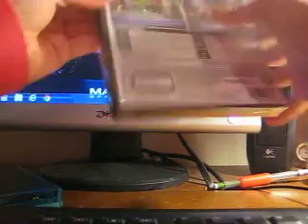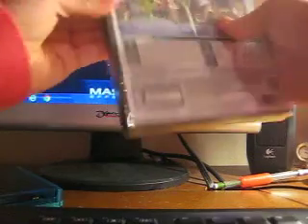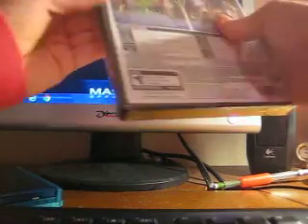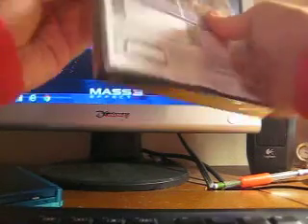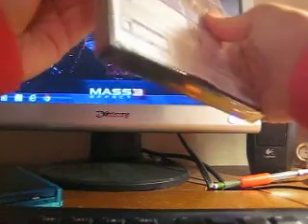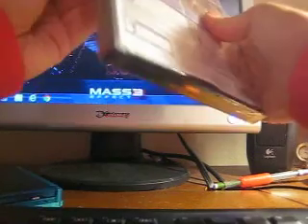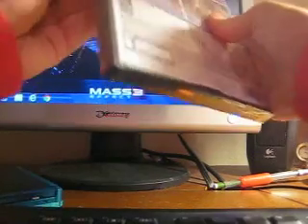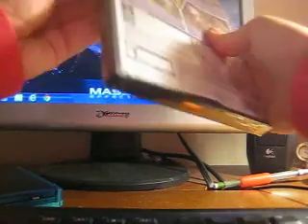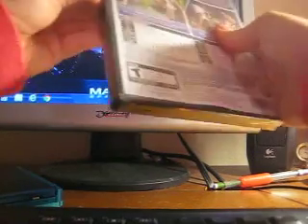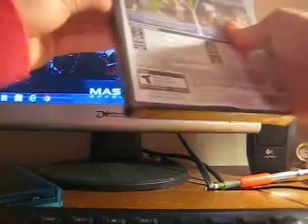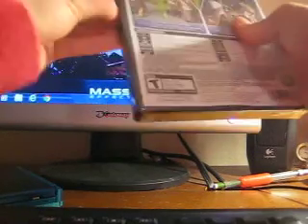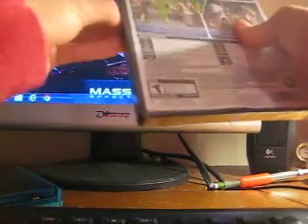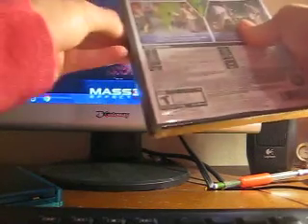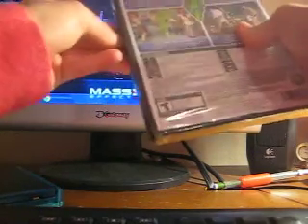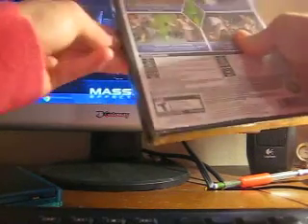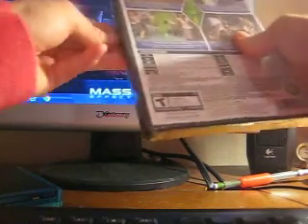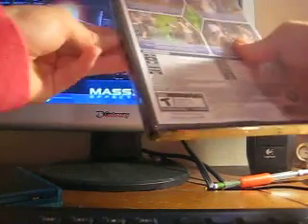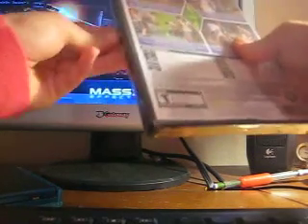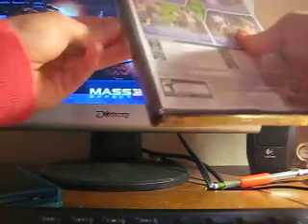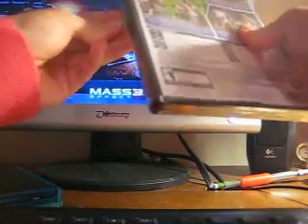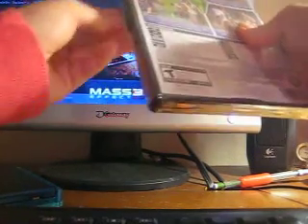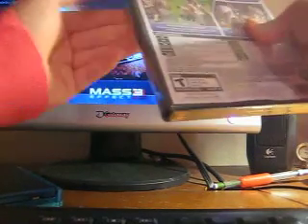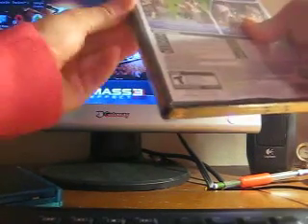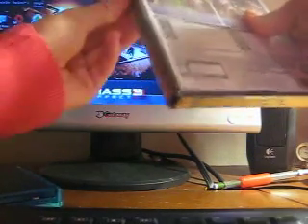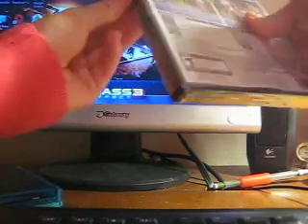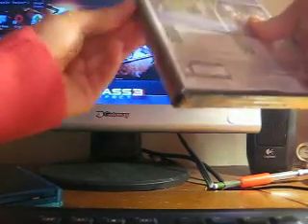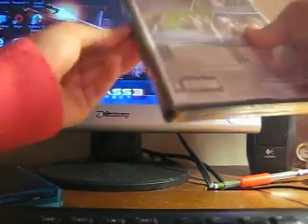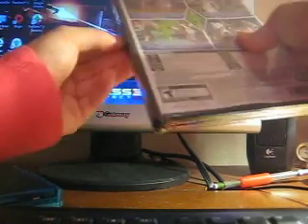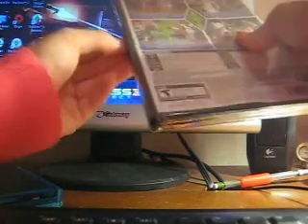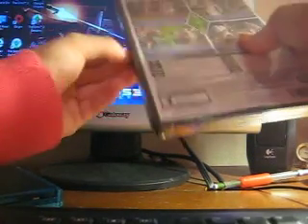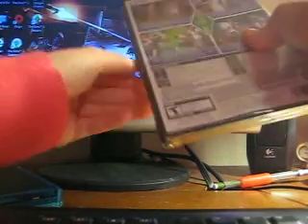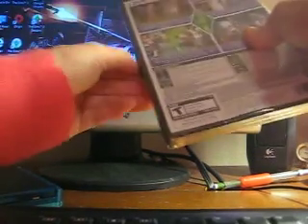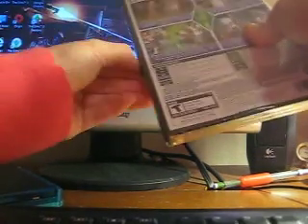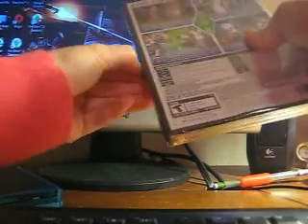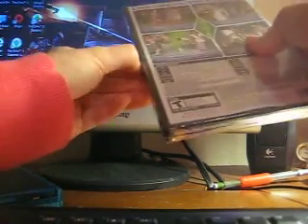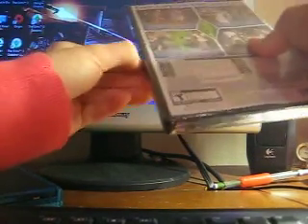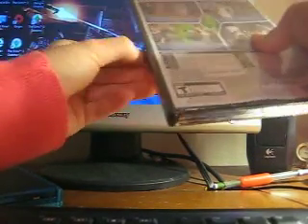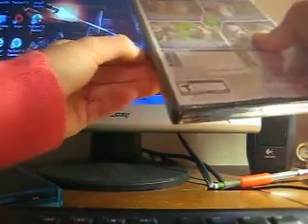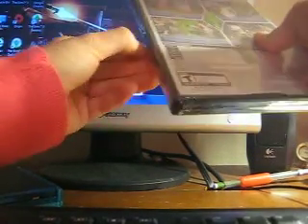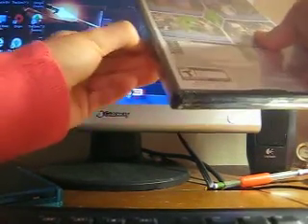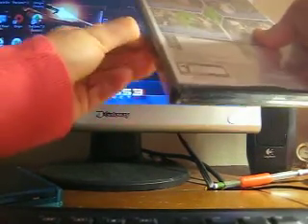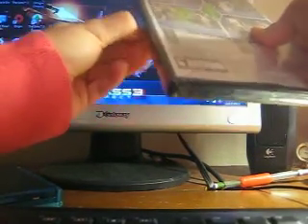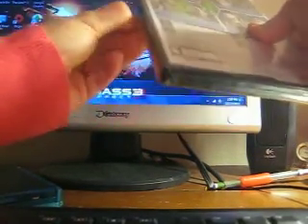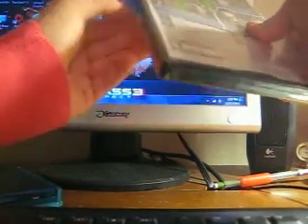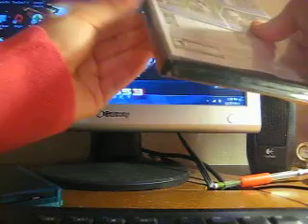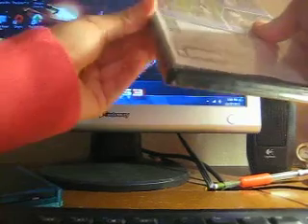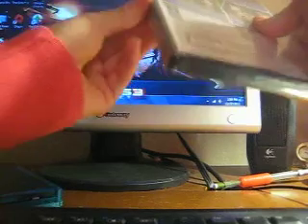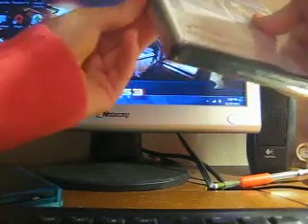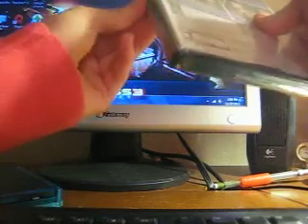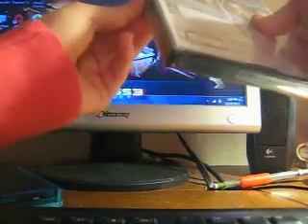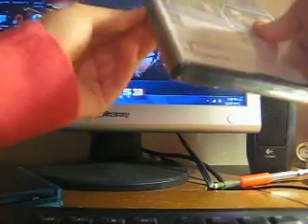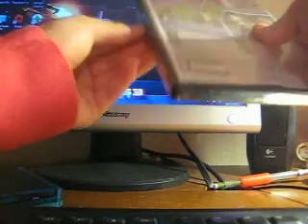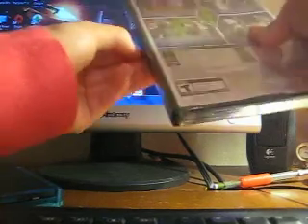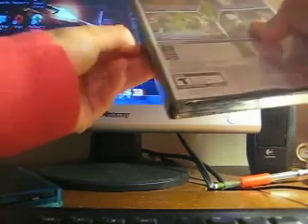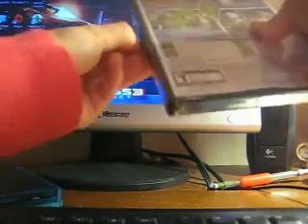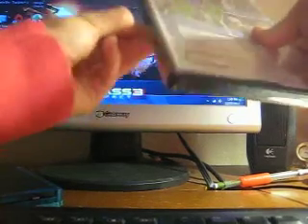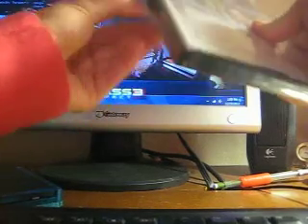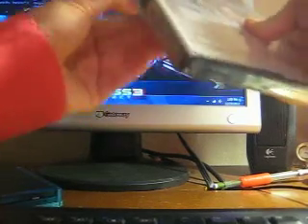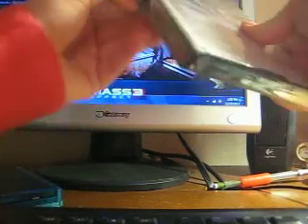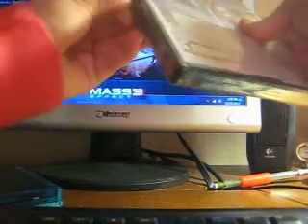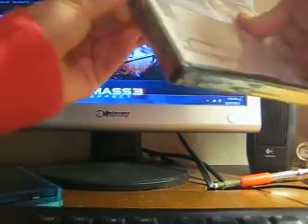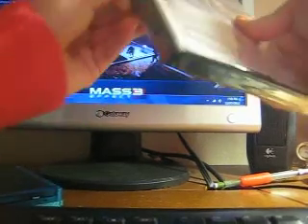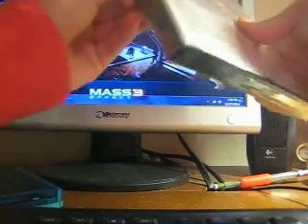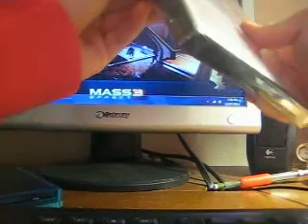Let's open this up and let's see if there's any Sim points in there or anything.